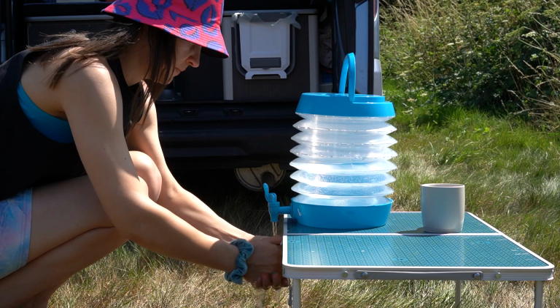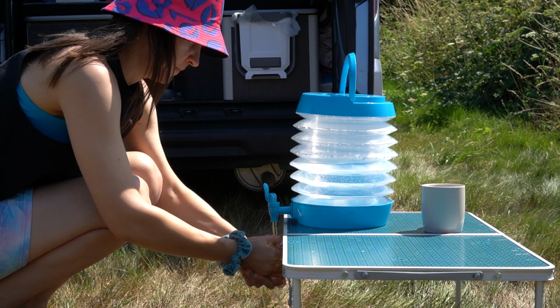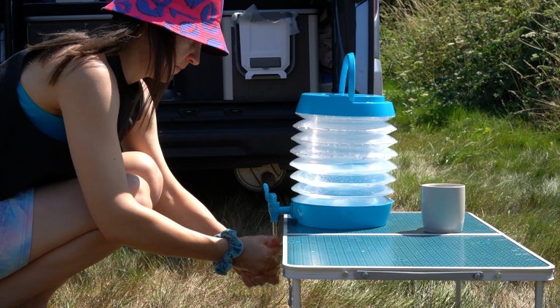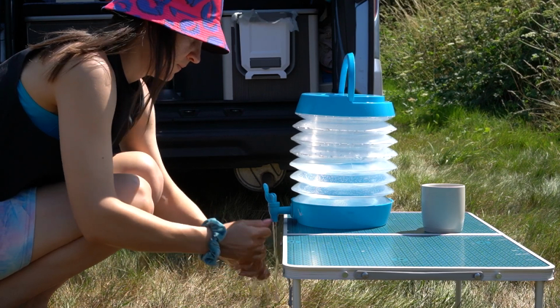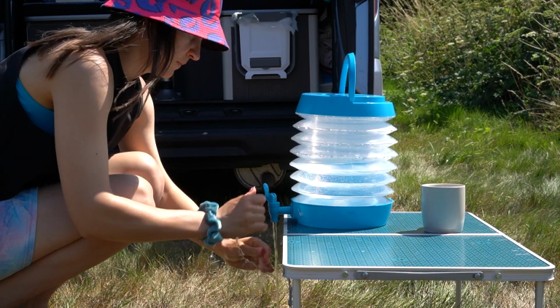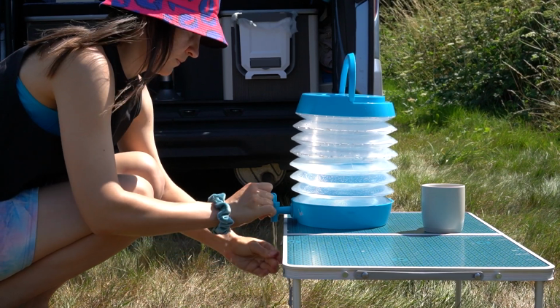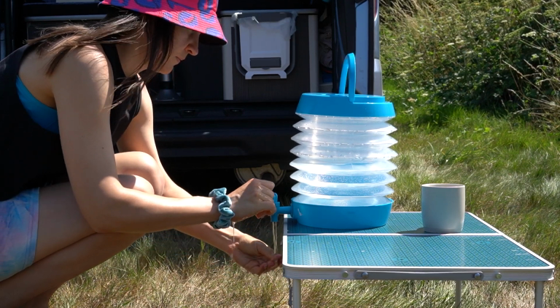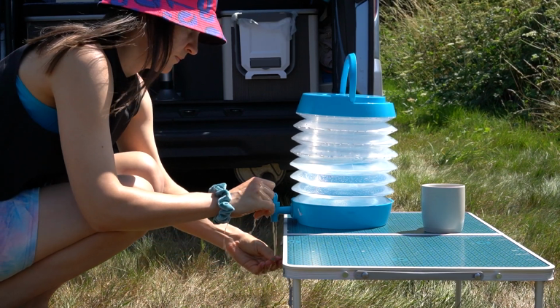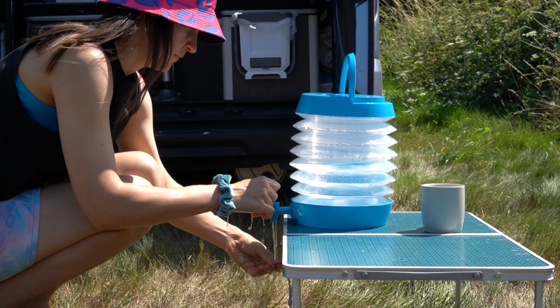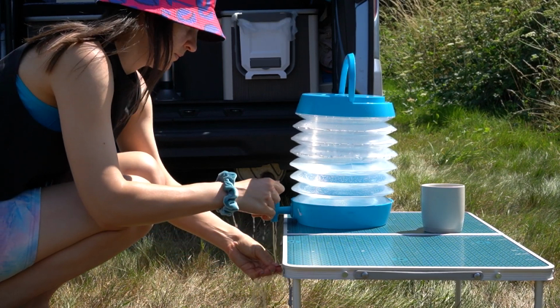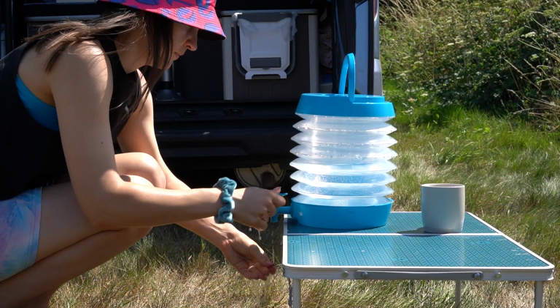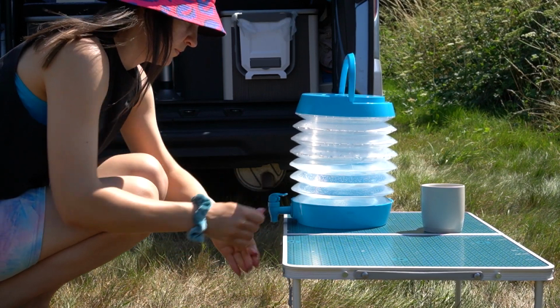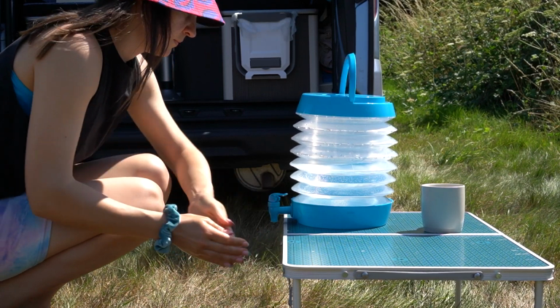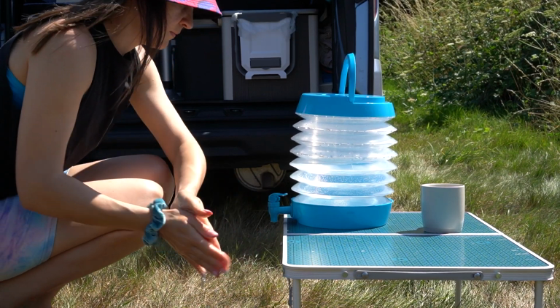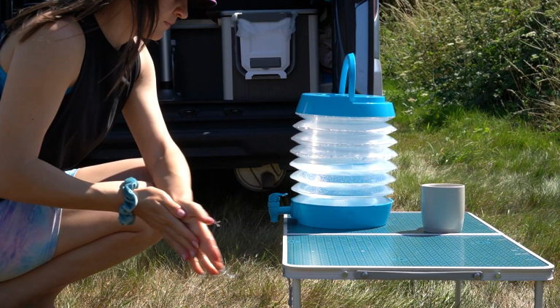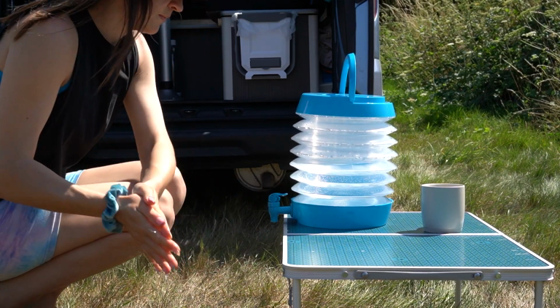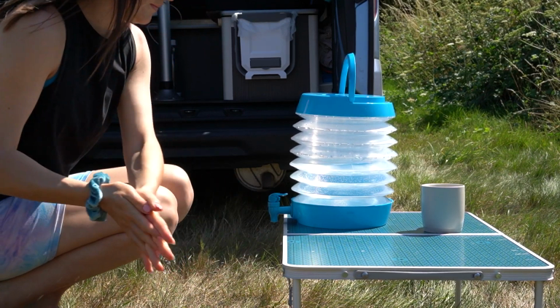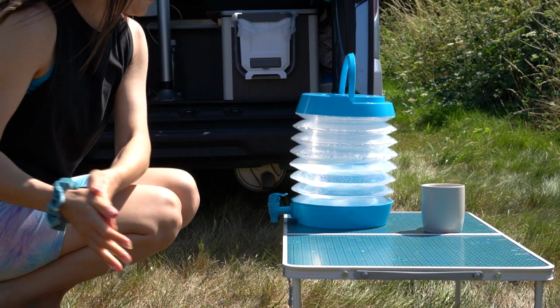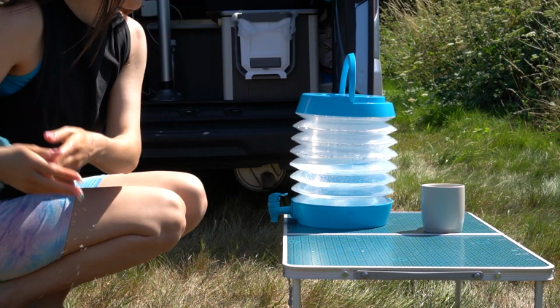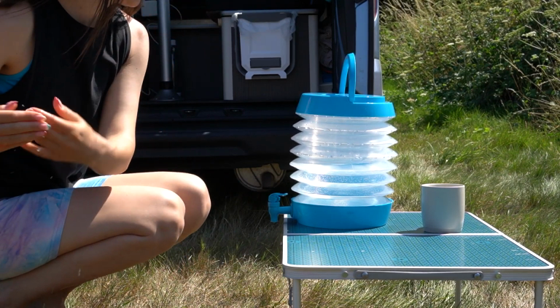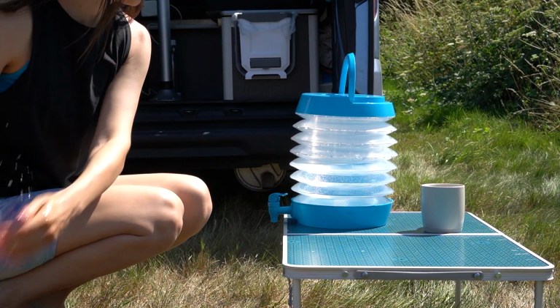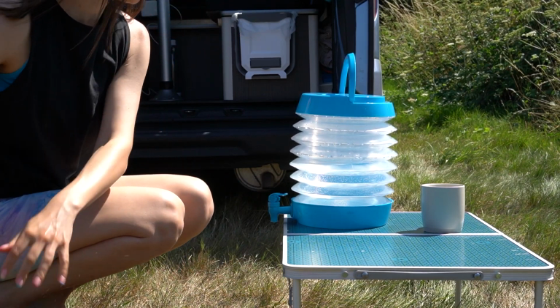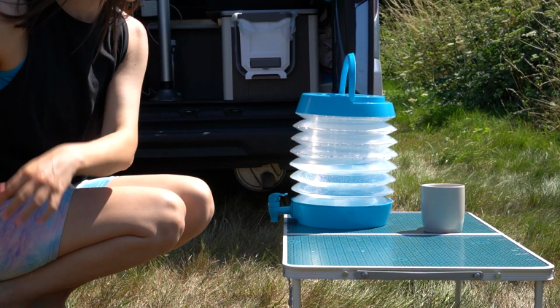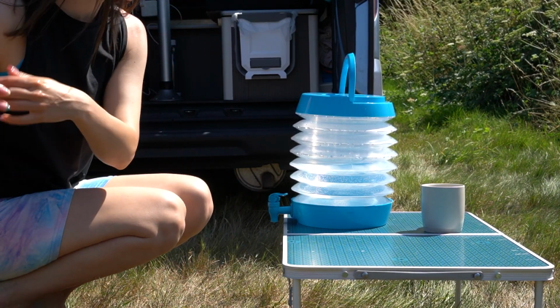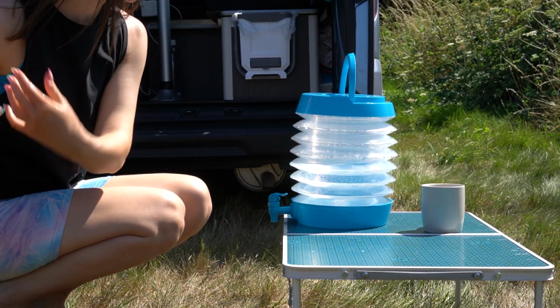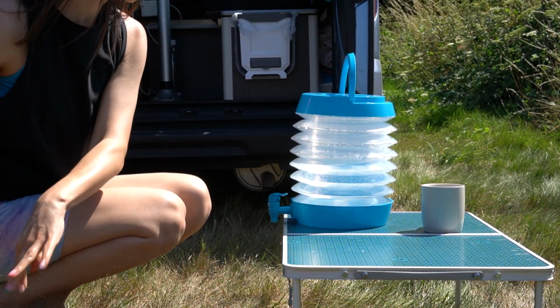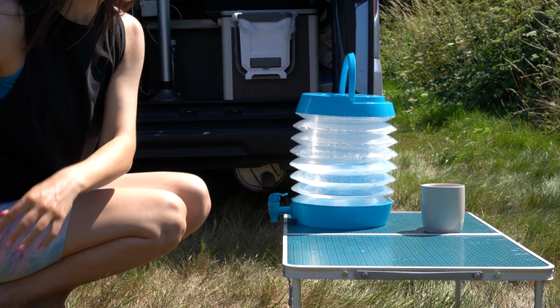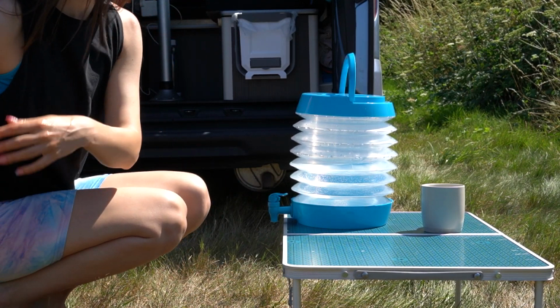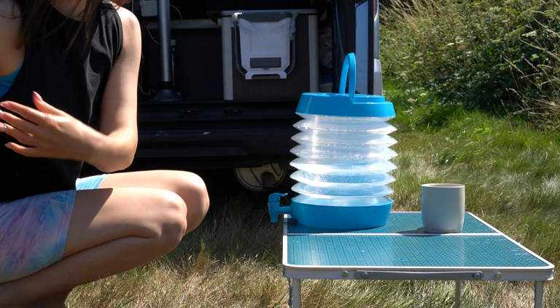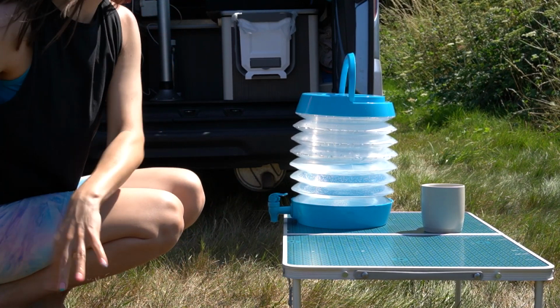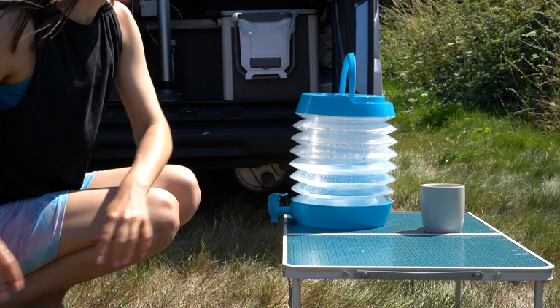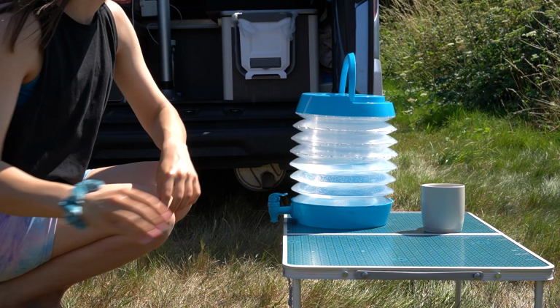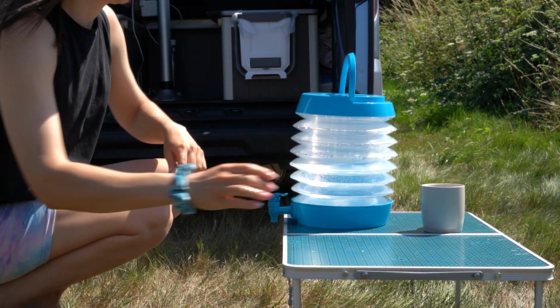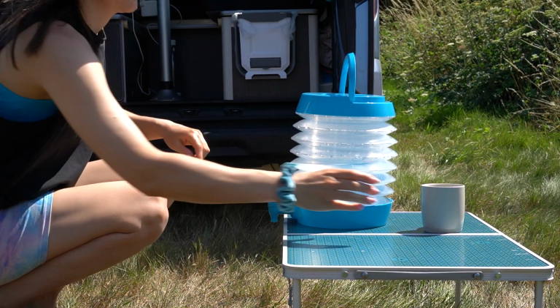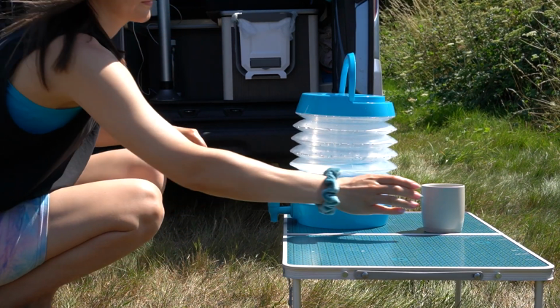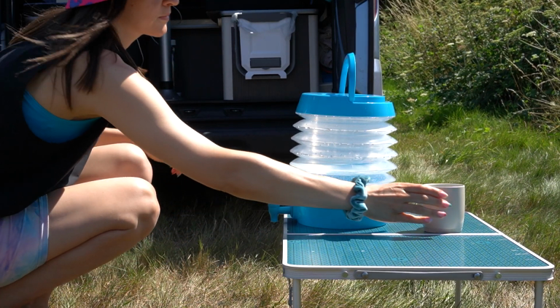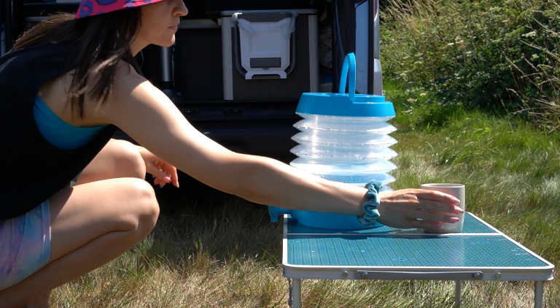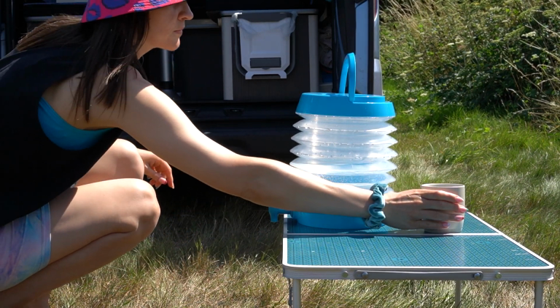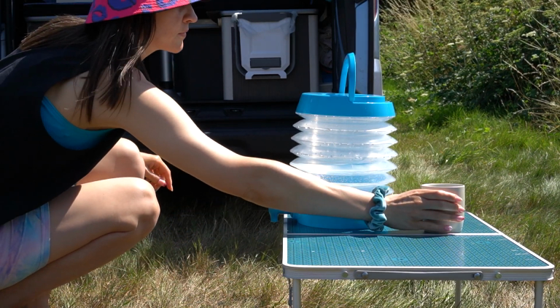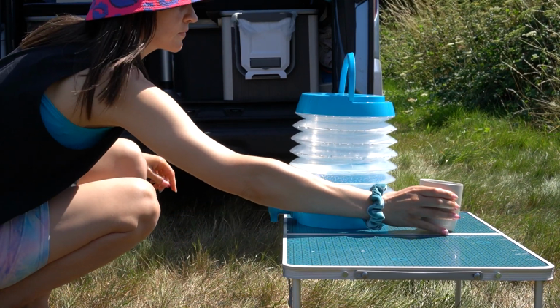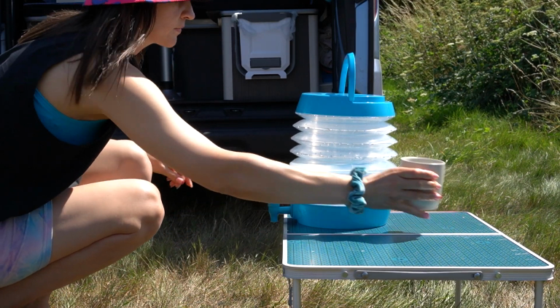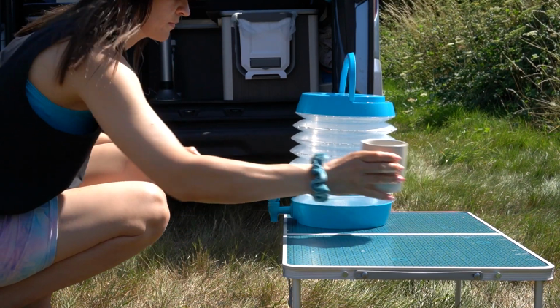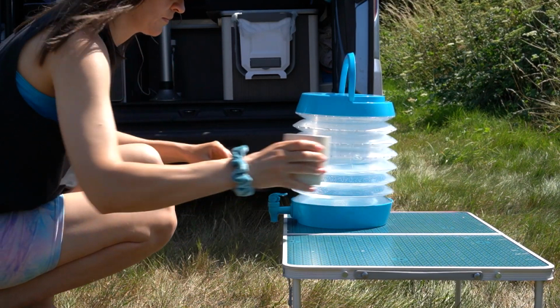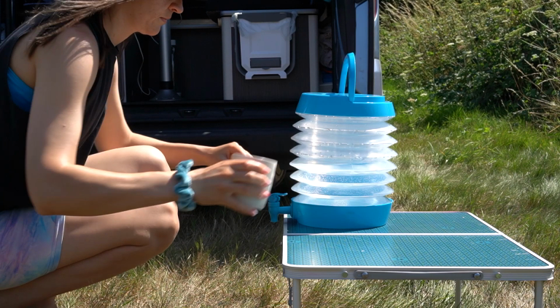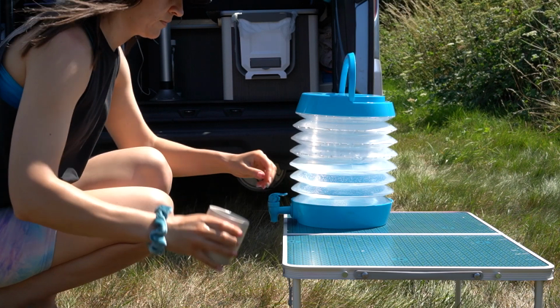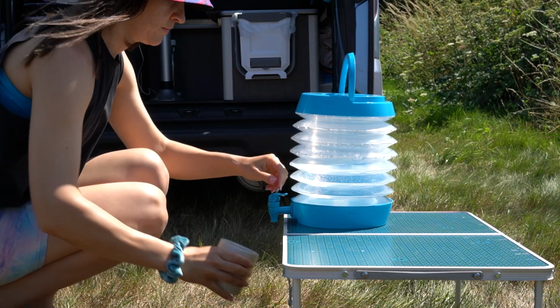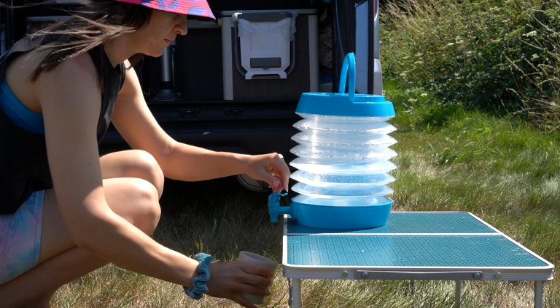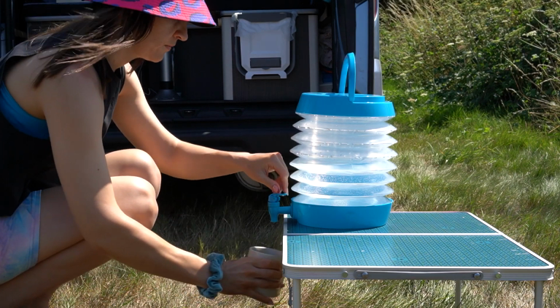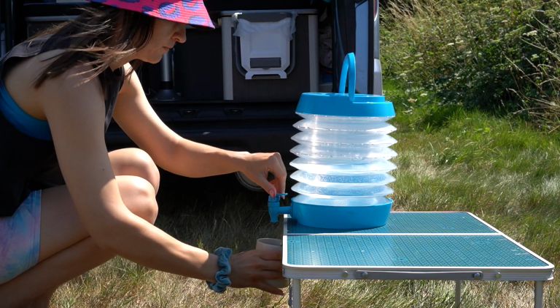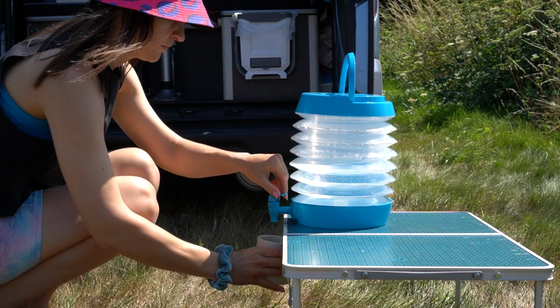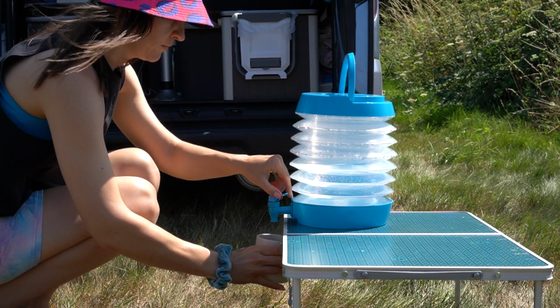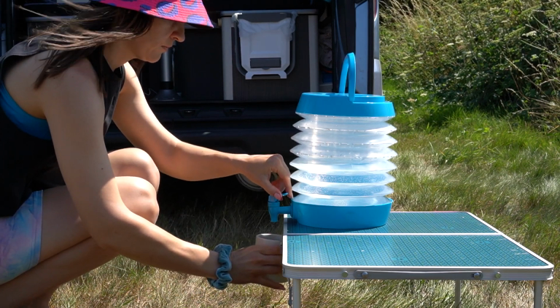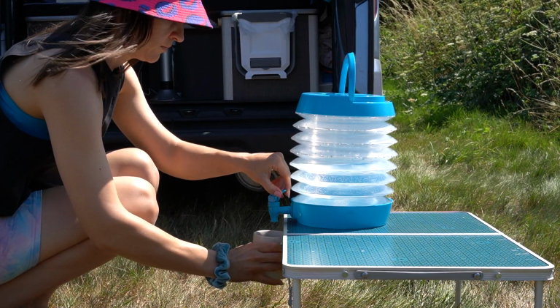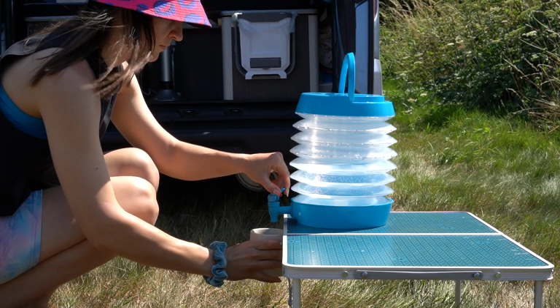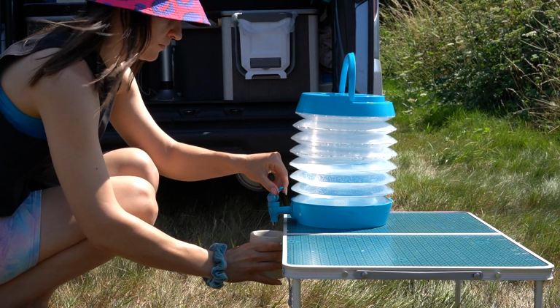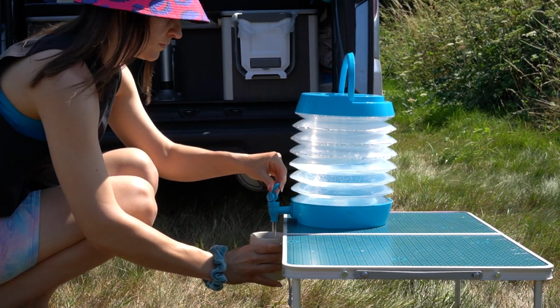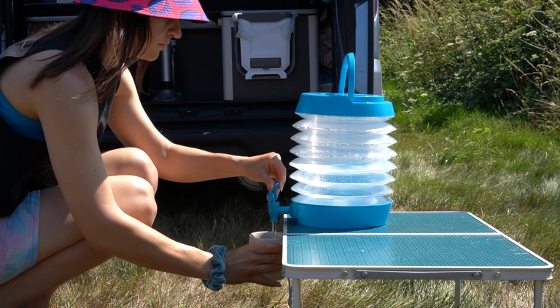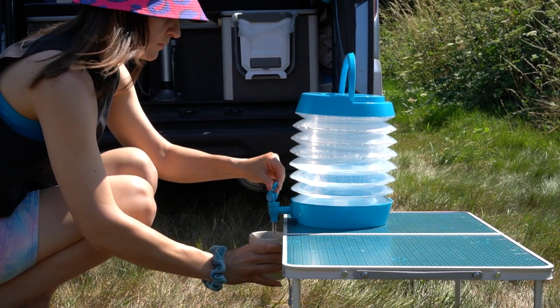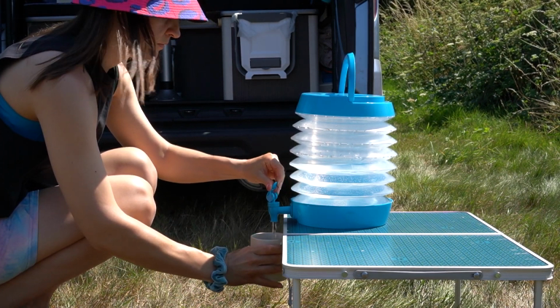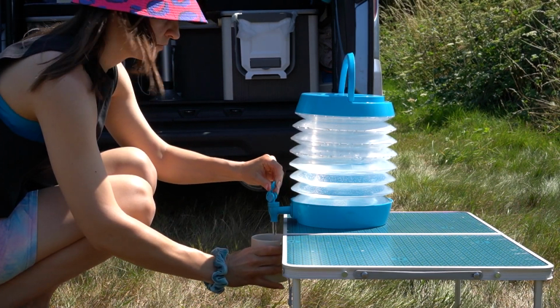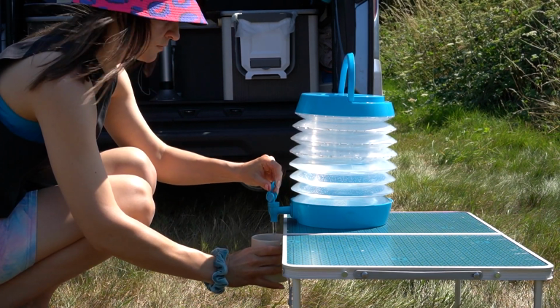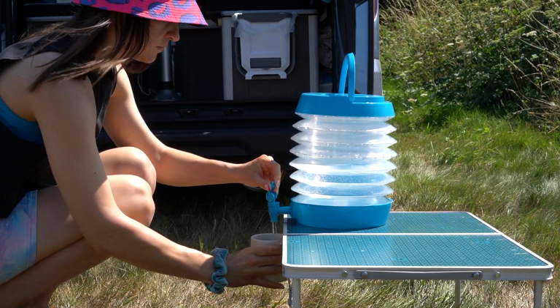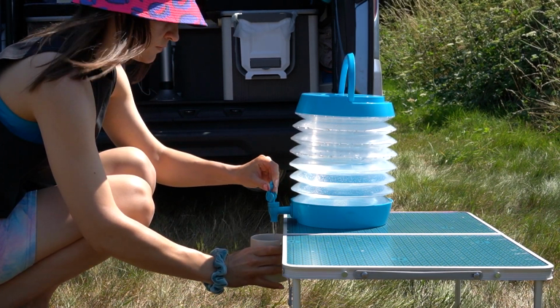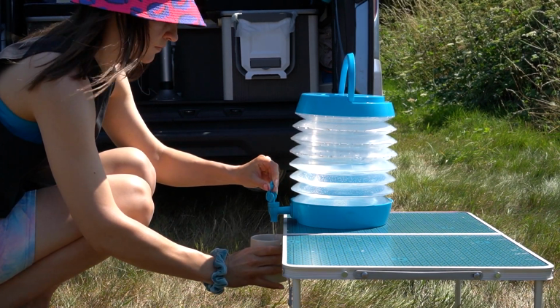There is no running water in the van, but a 7.5 litre water keg is sufficient for short trips.